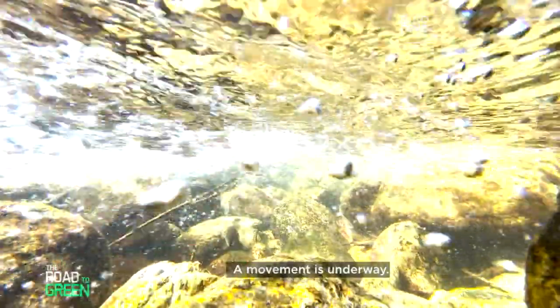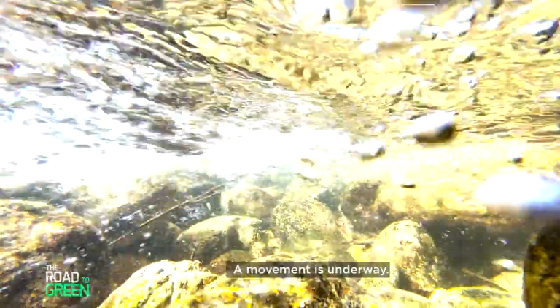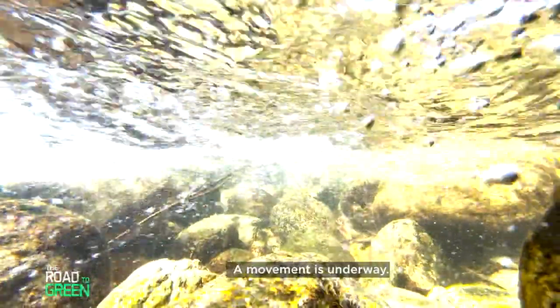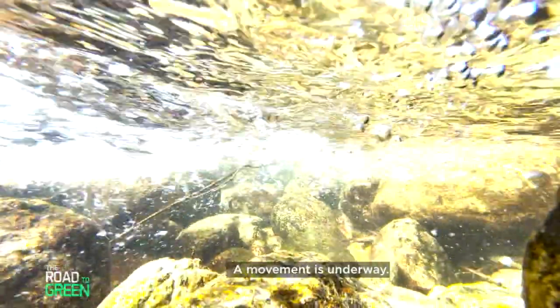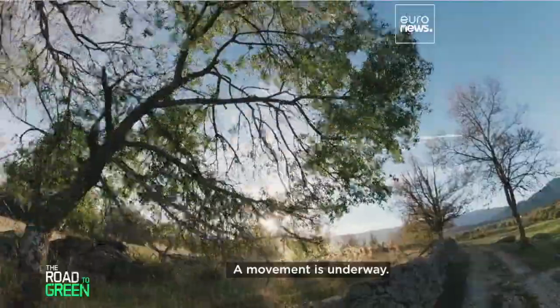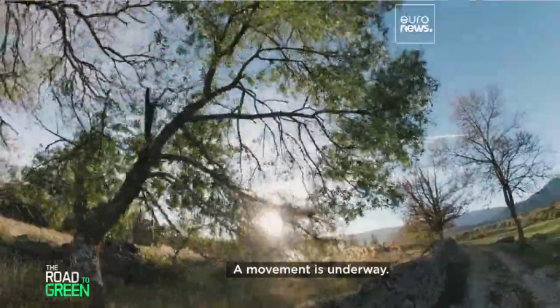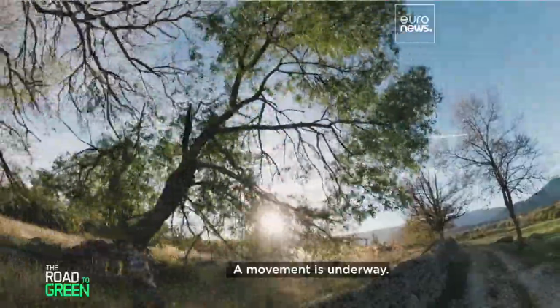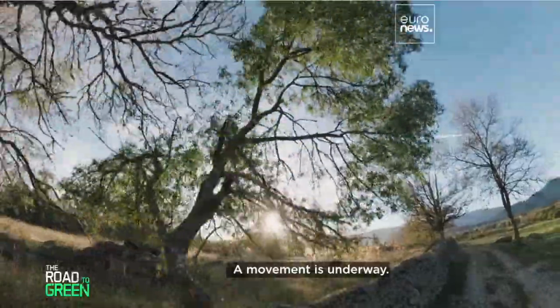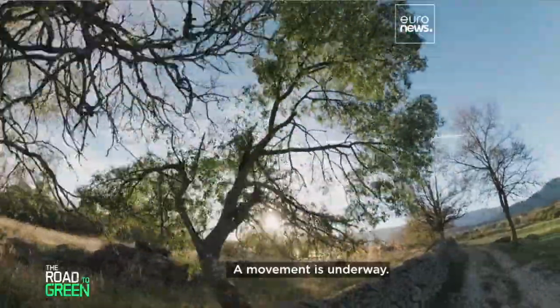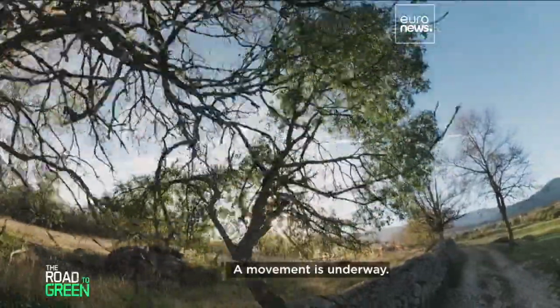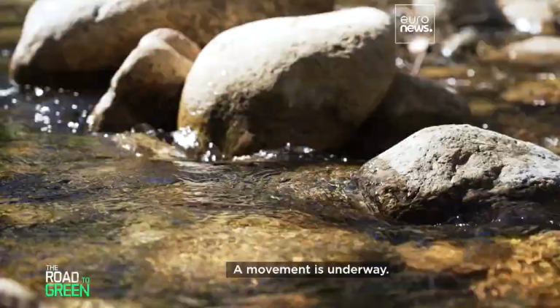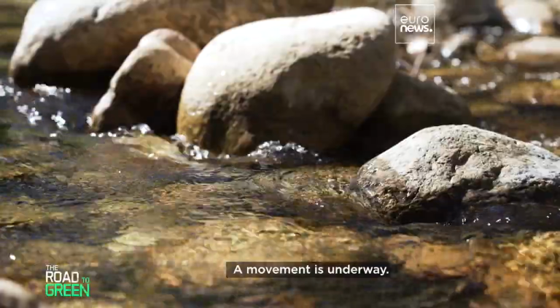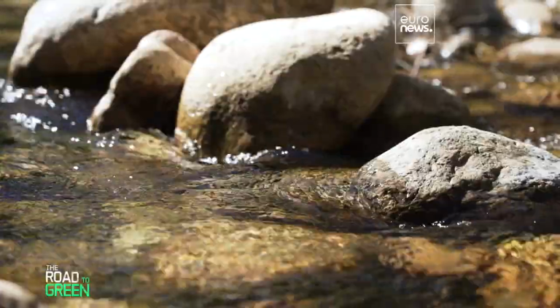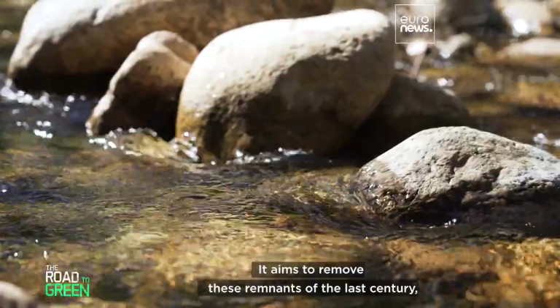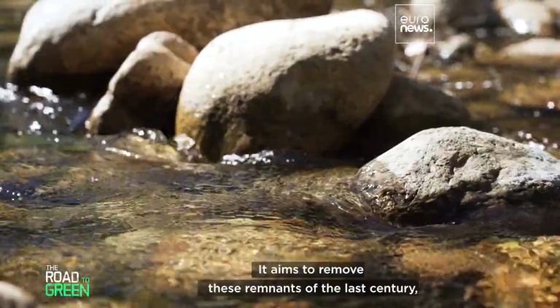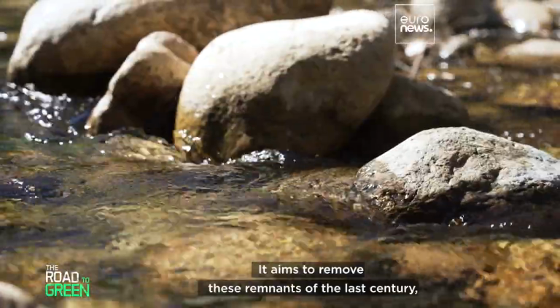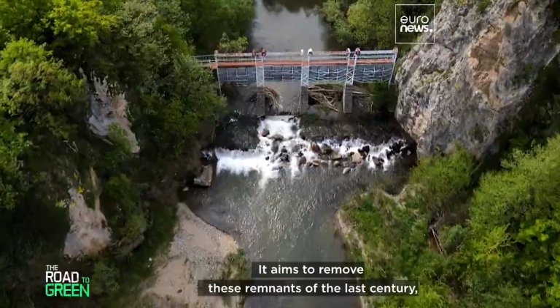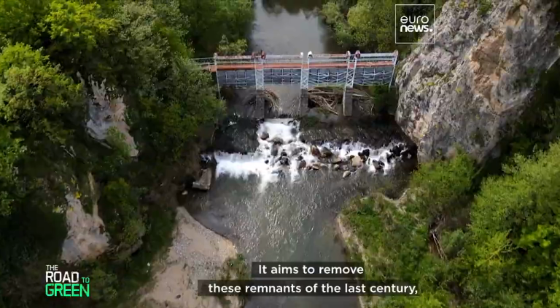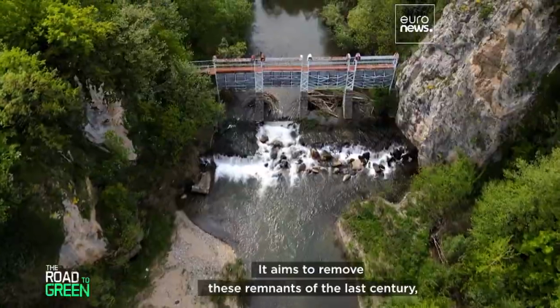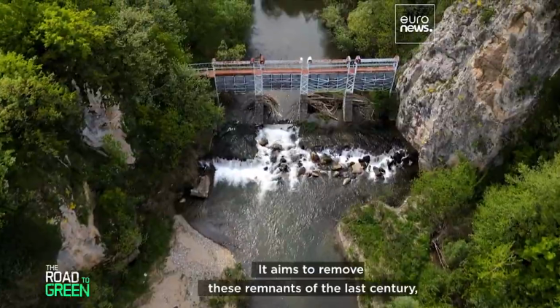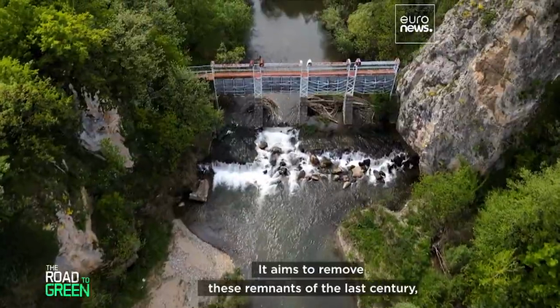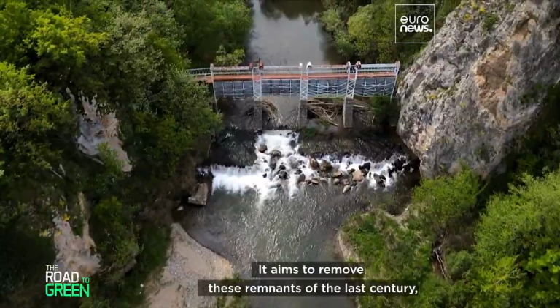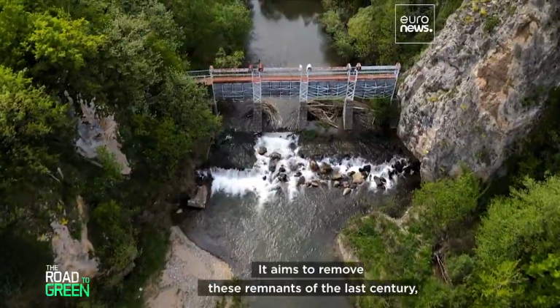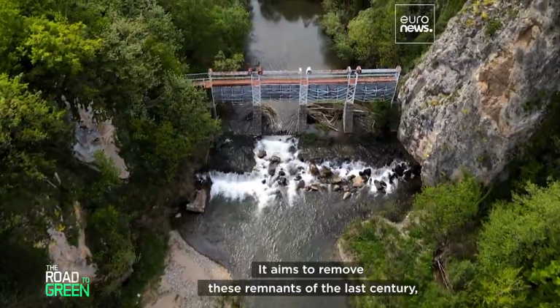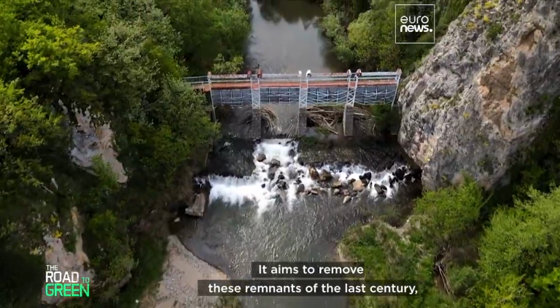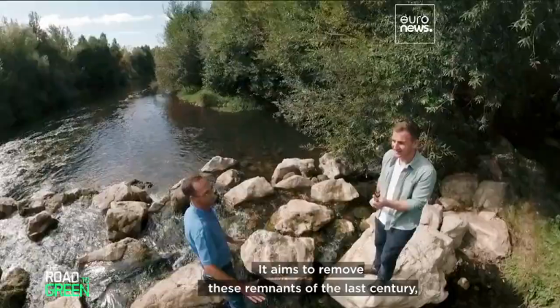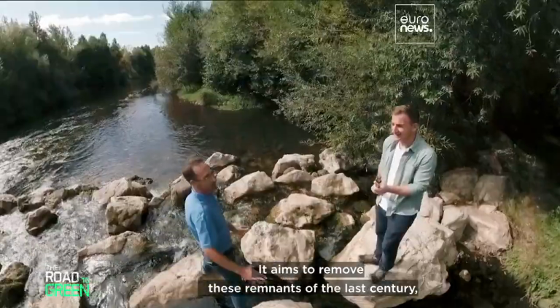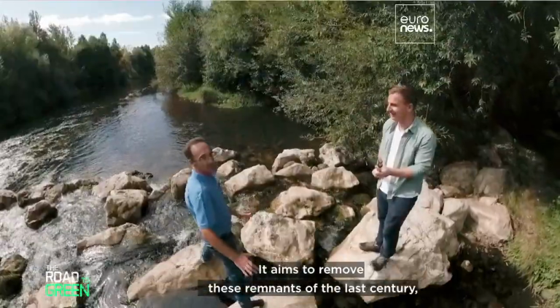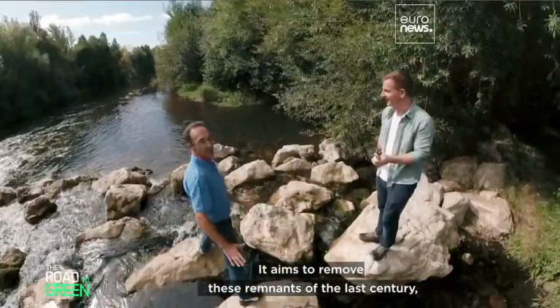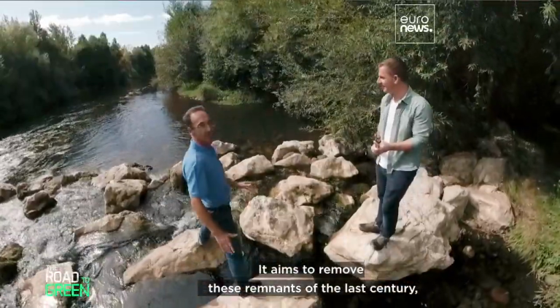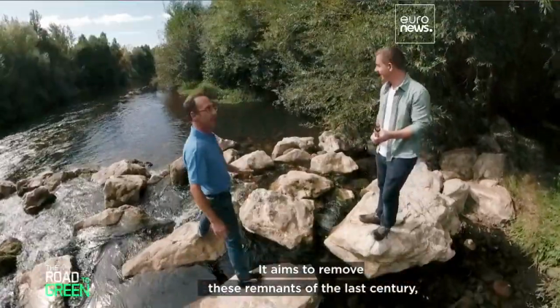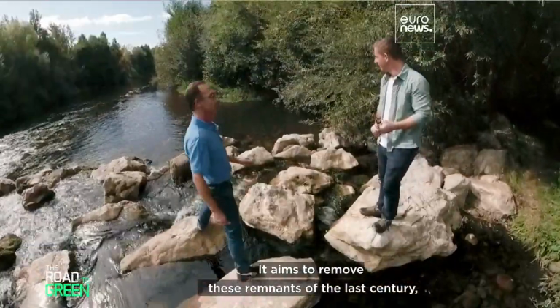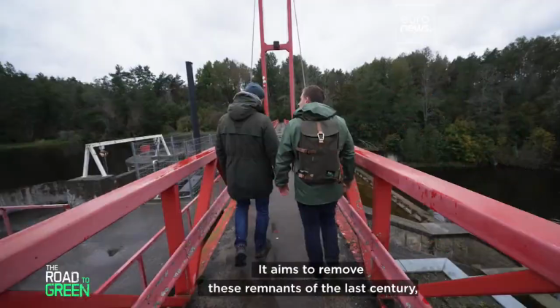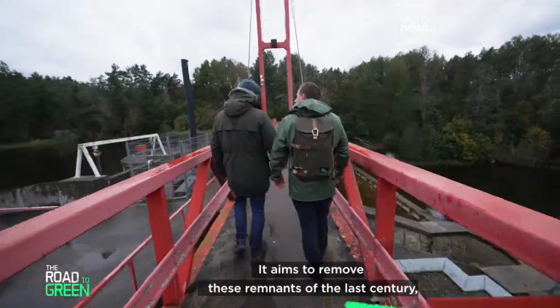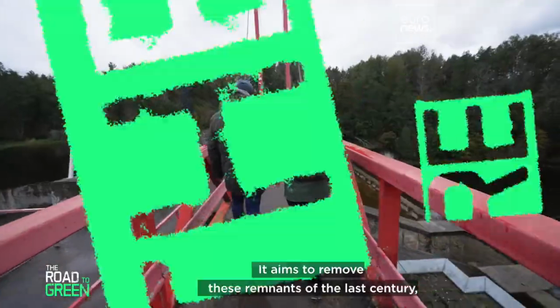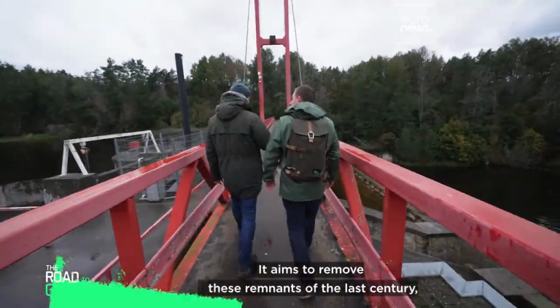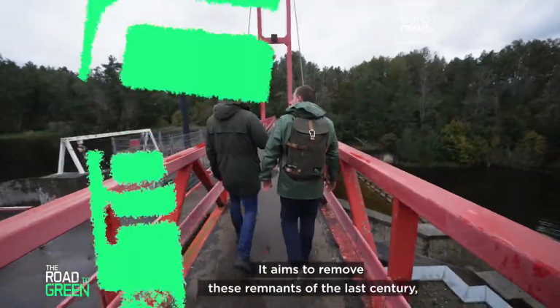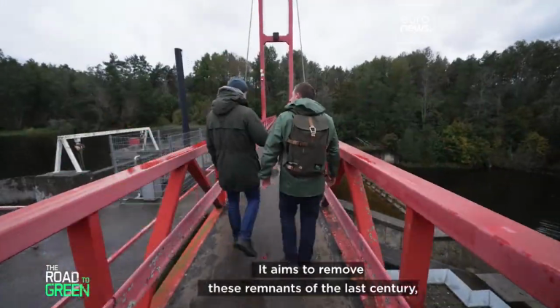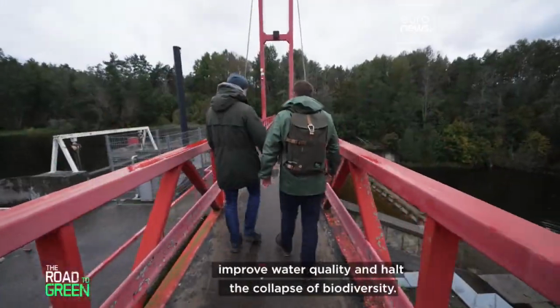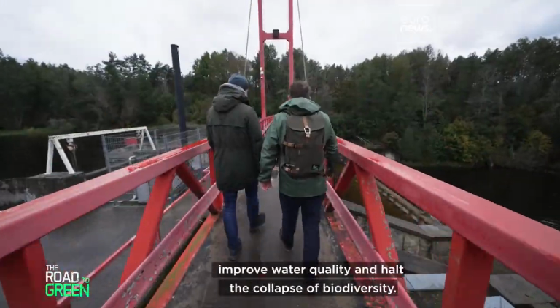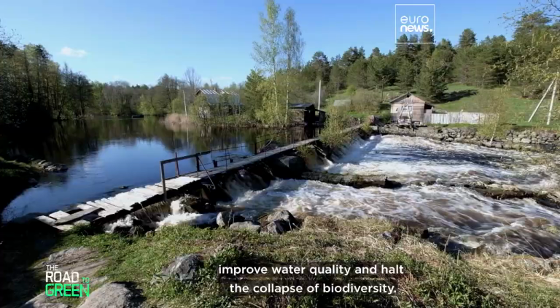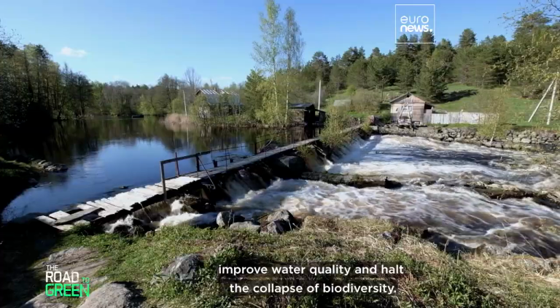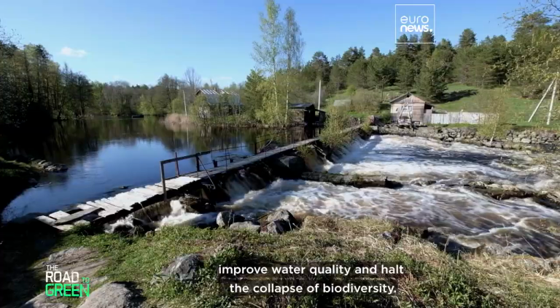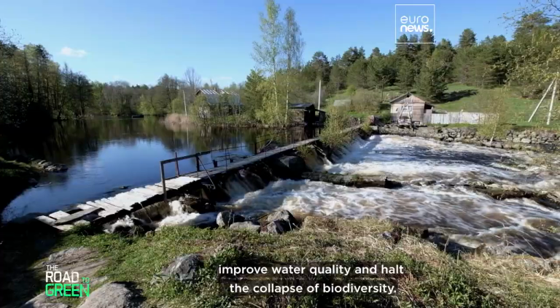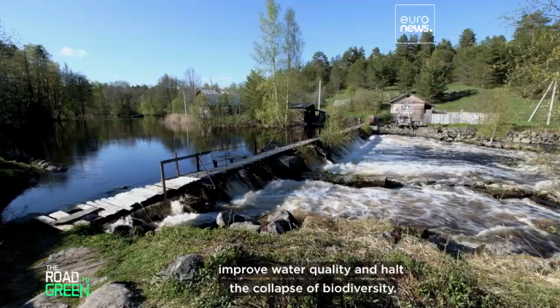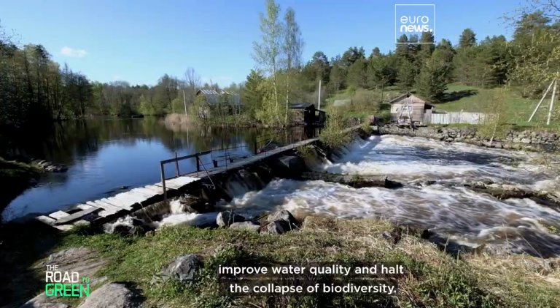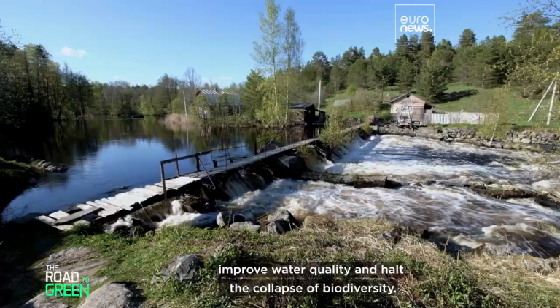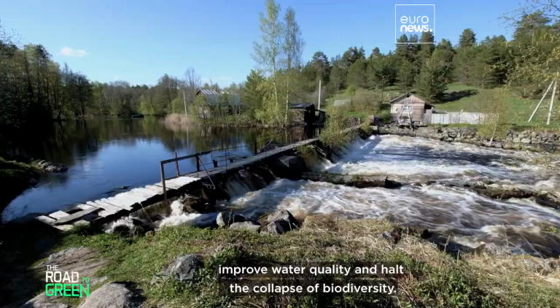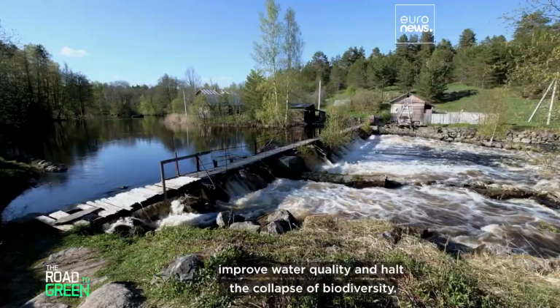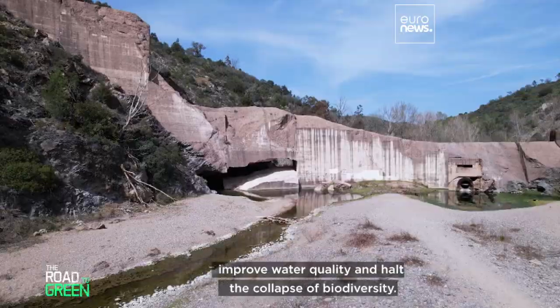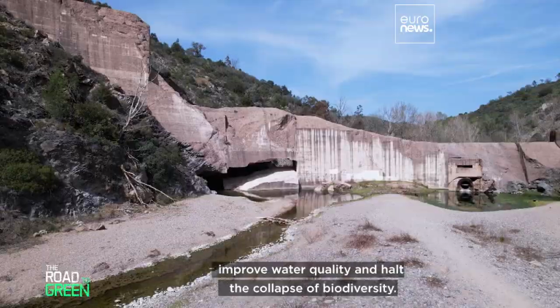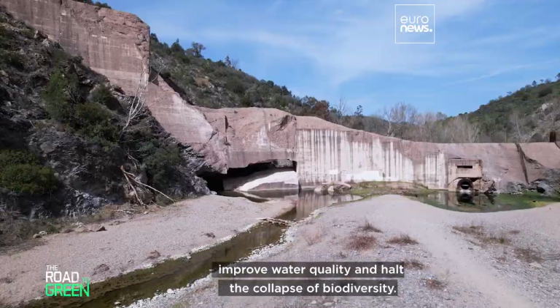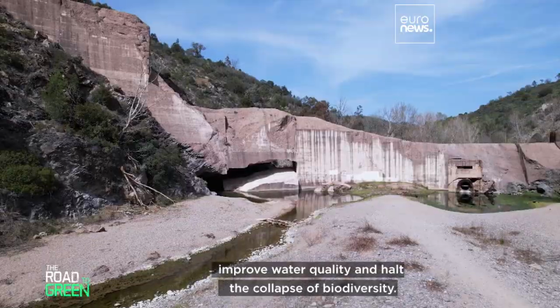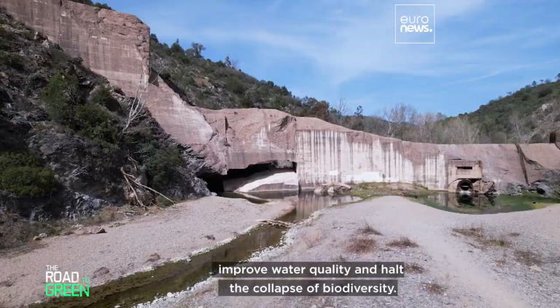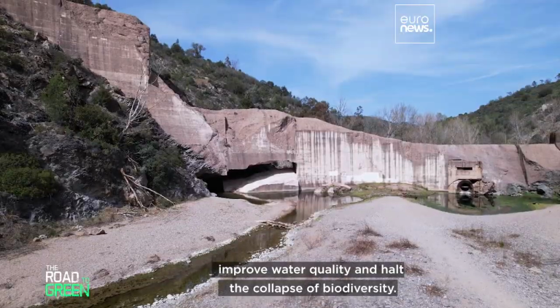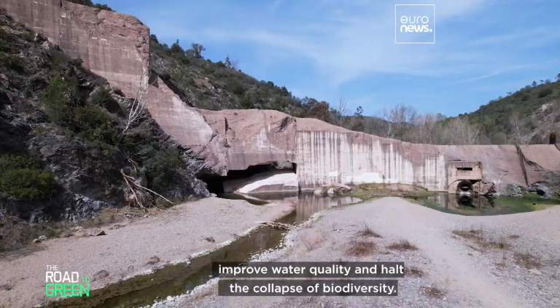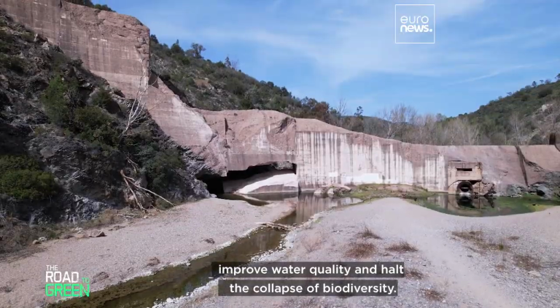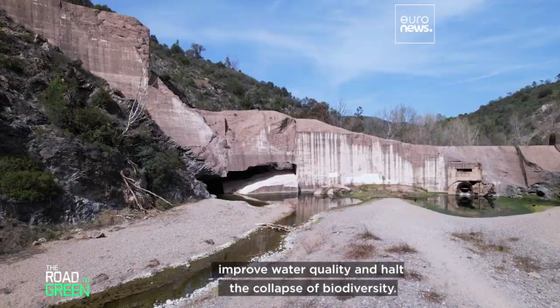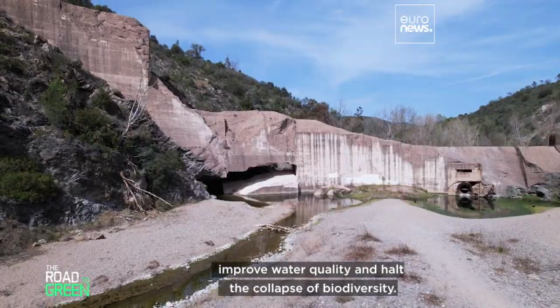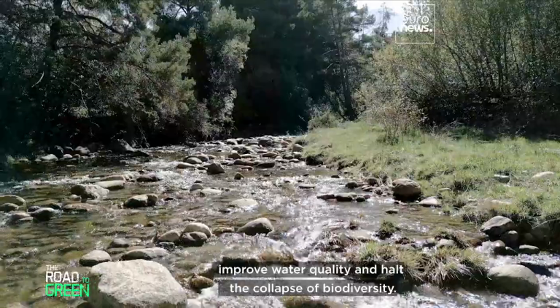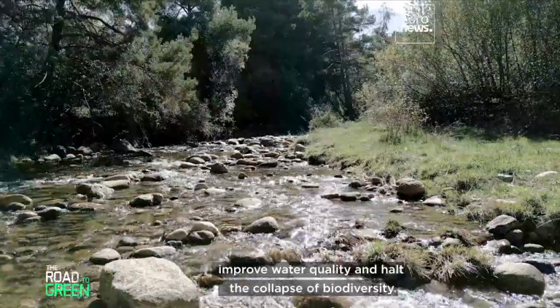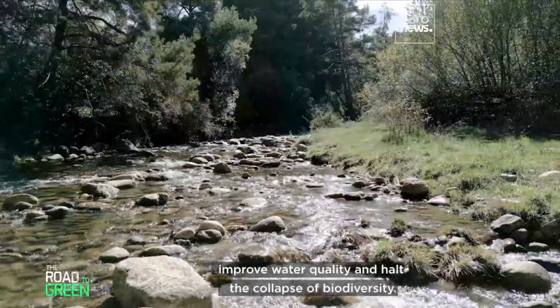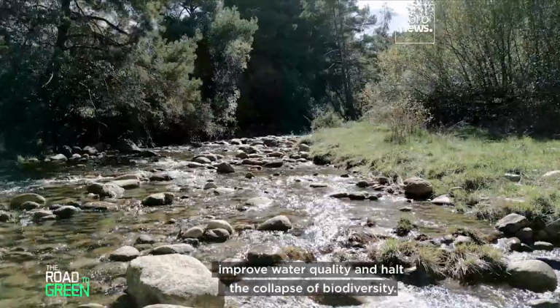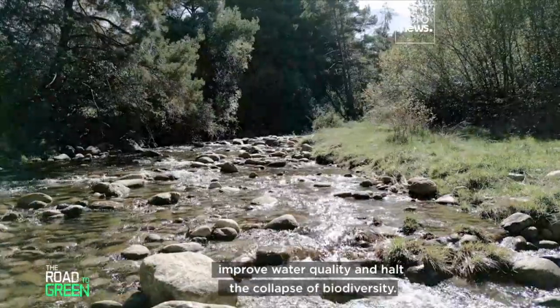A movement is underway. It aims to remove these remnants of the last century, improve water quality, and halt the collapse of biodiversity.